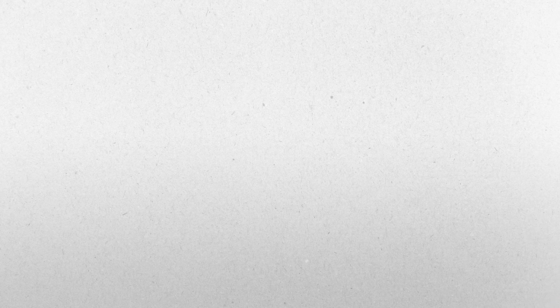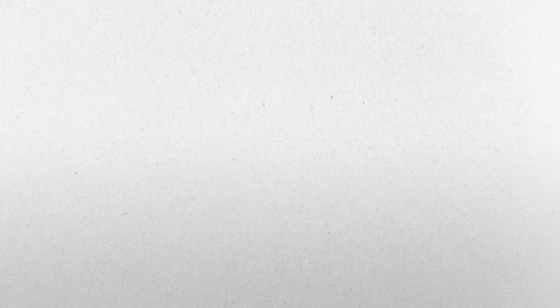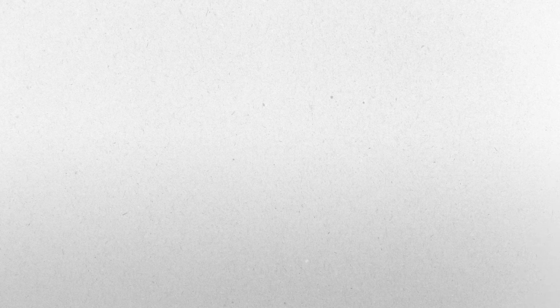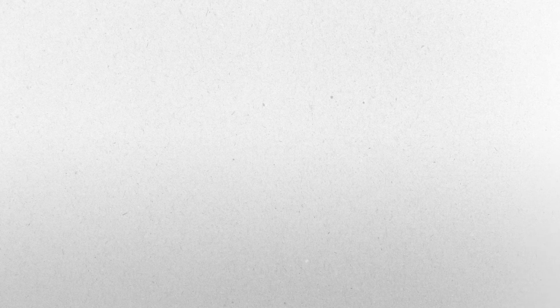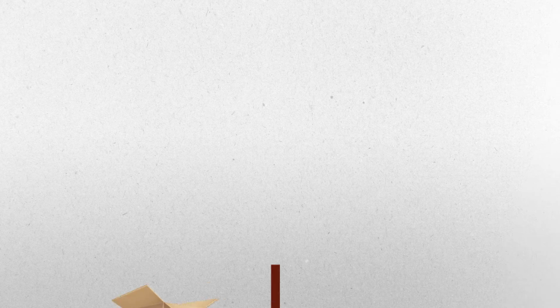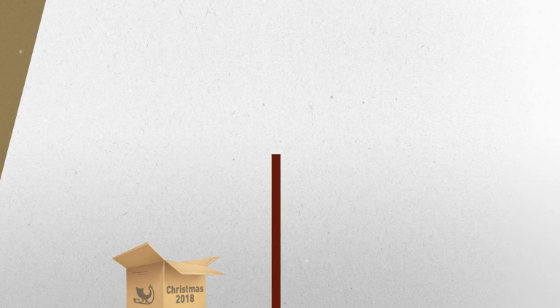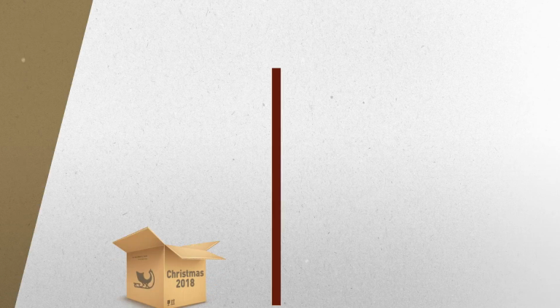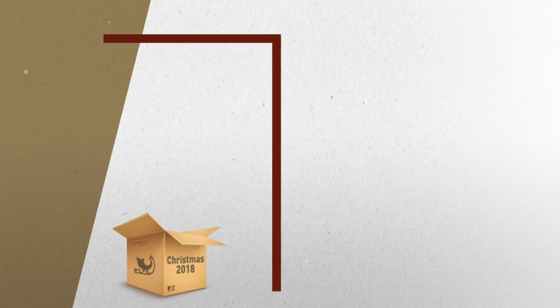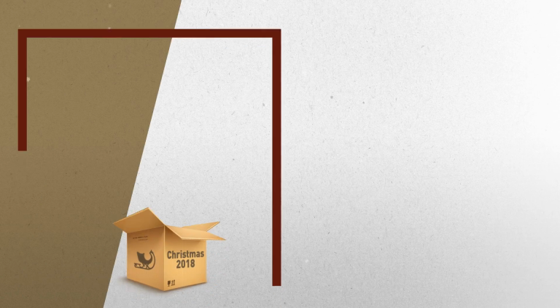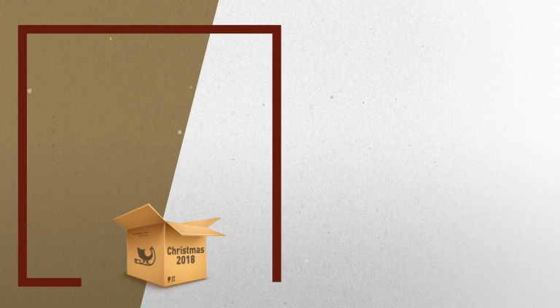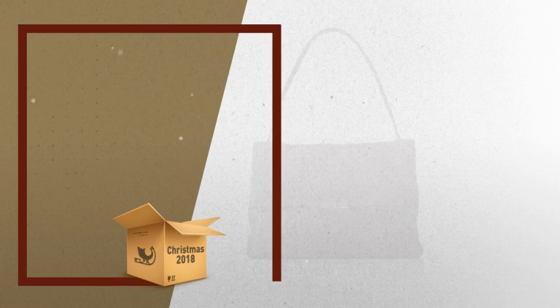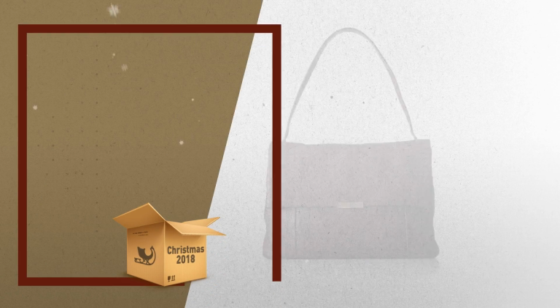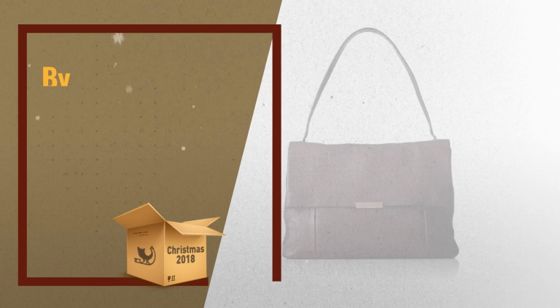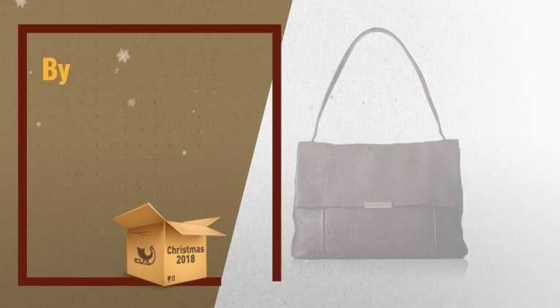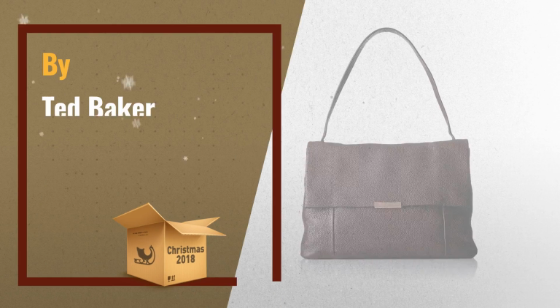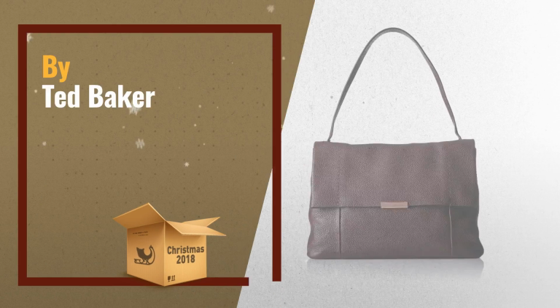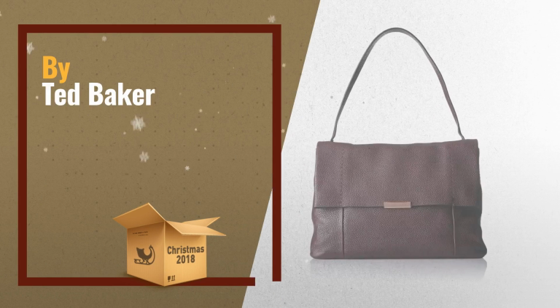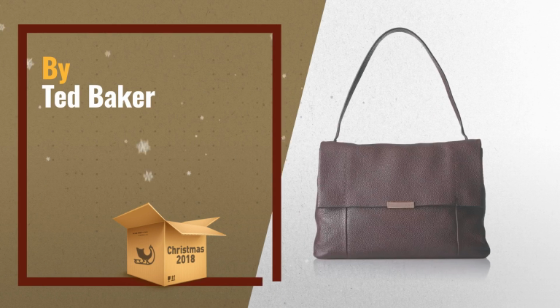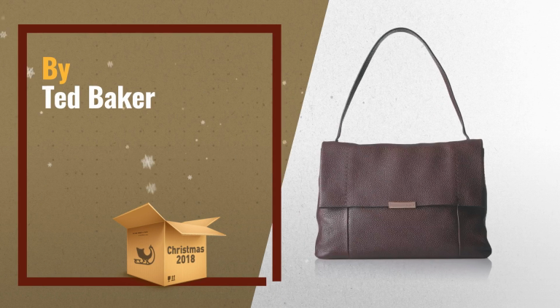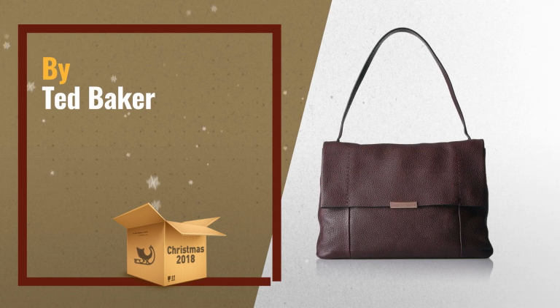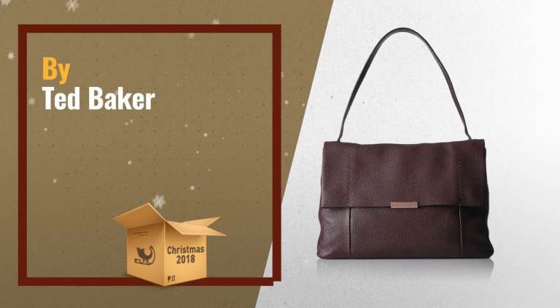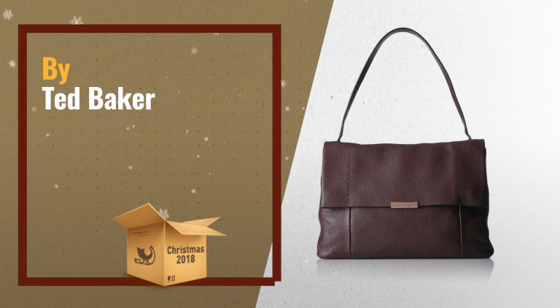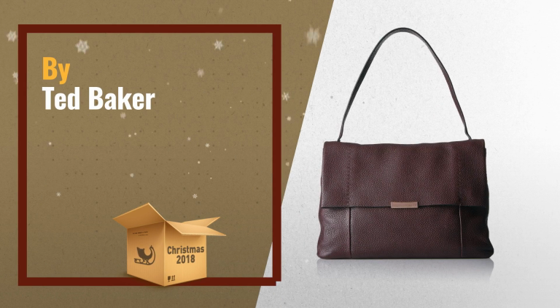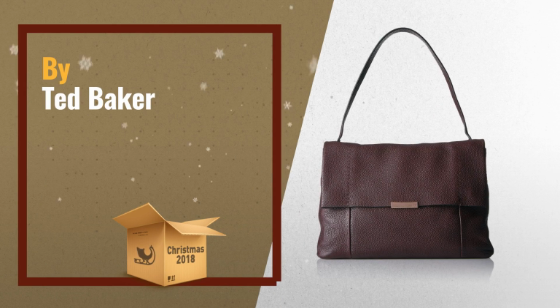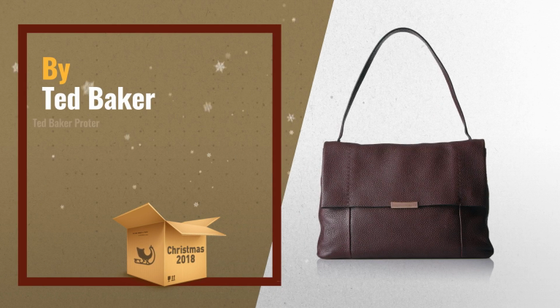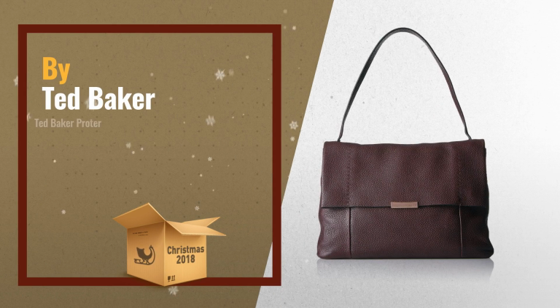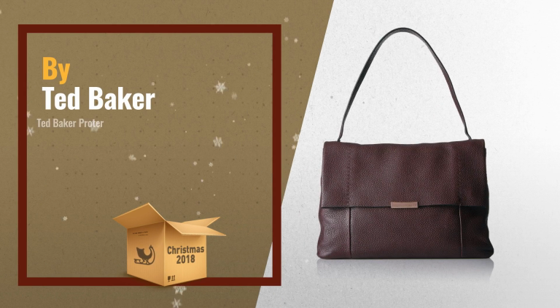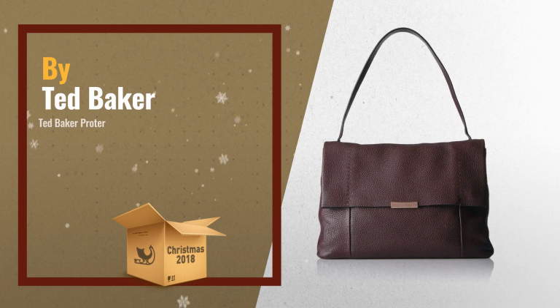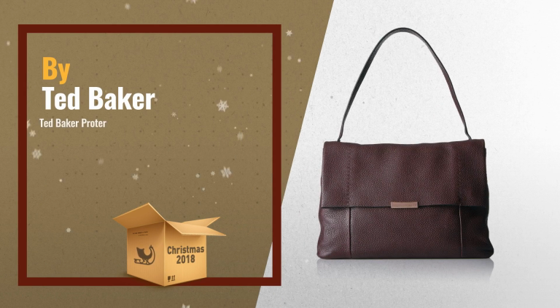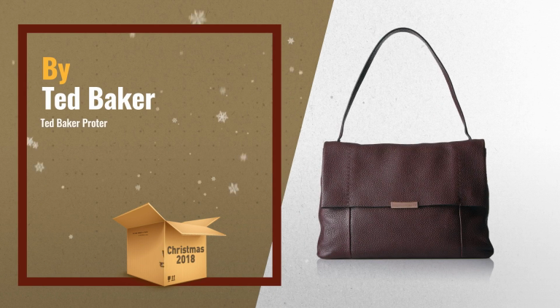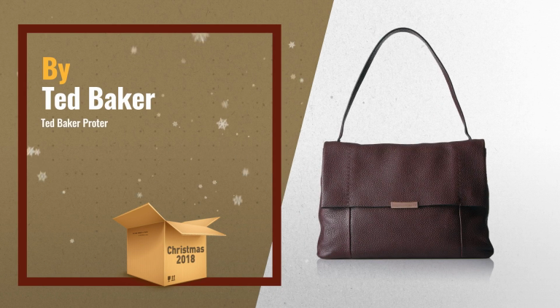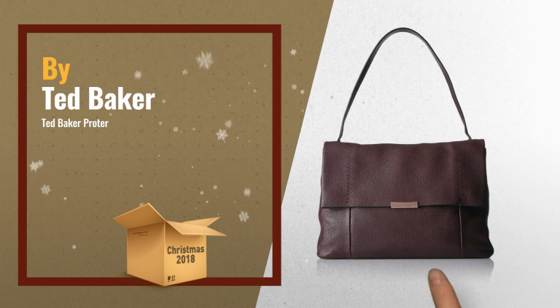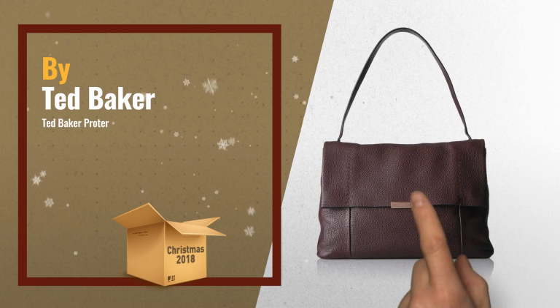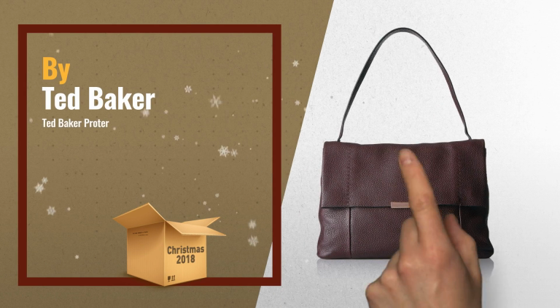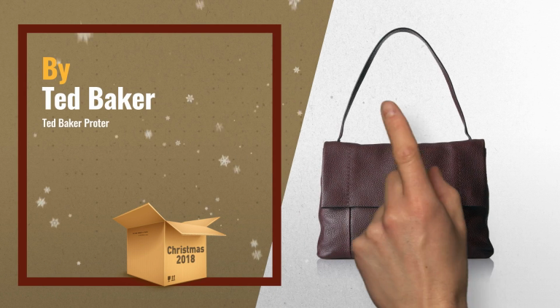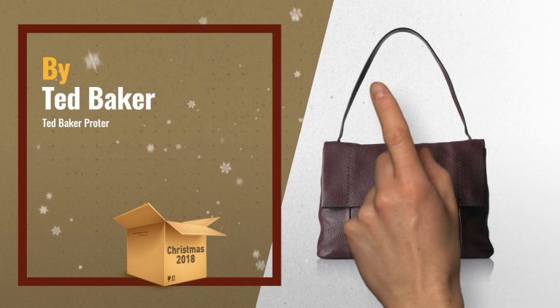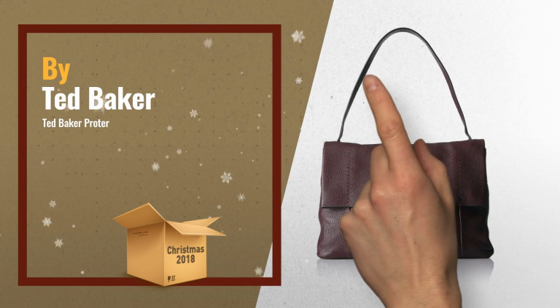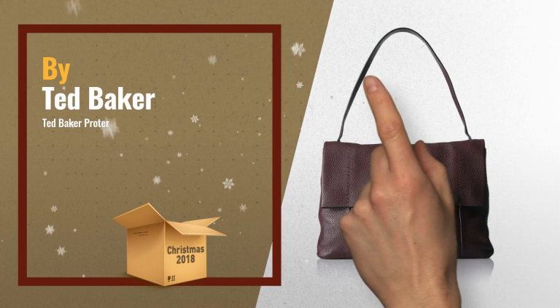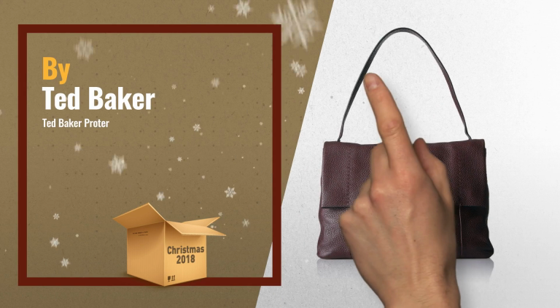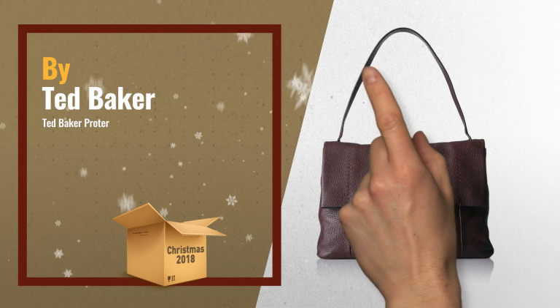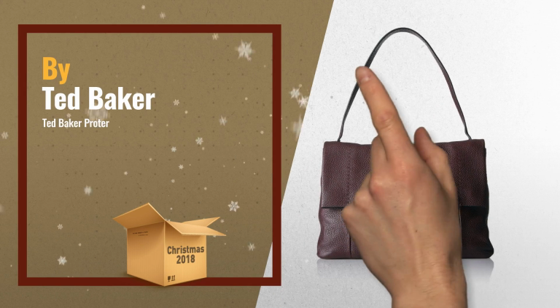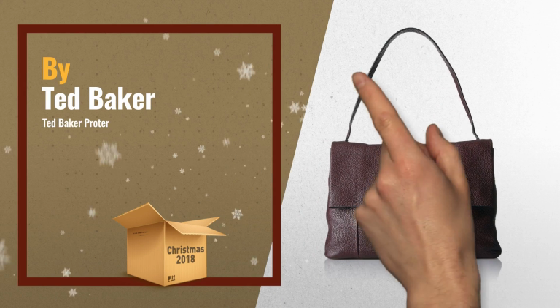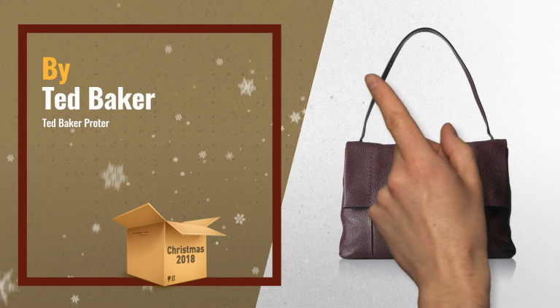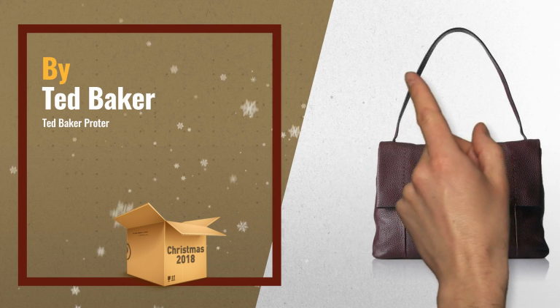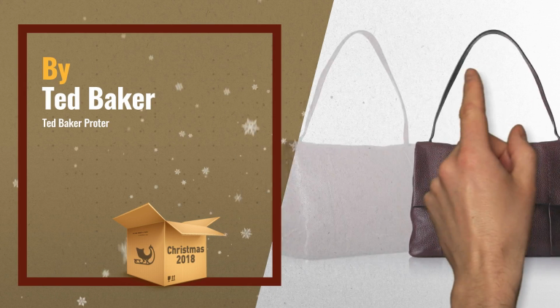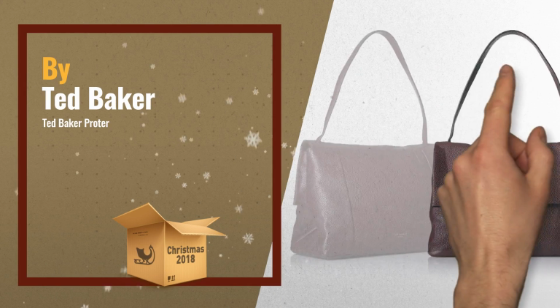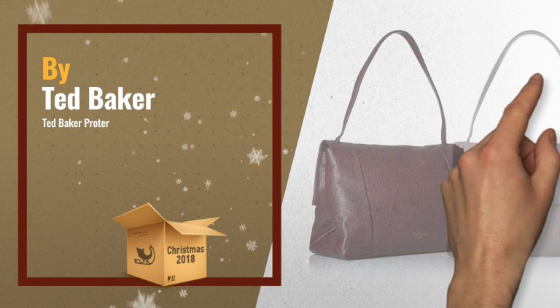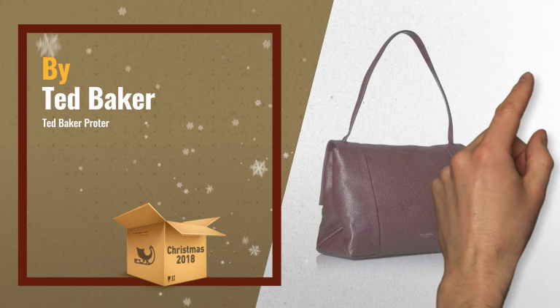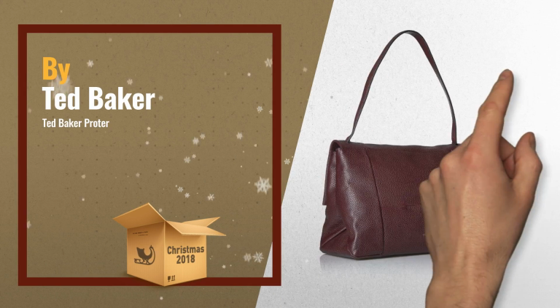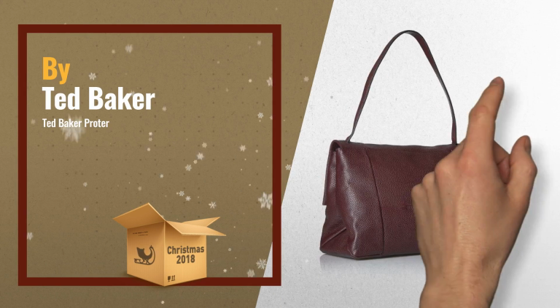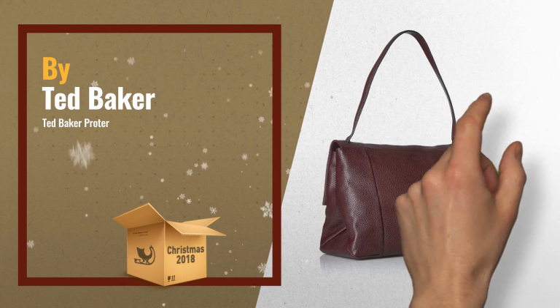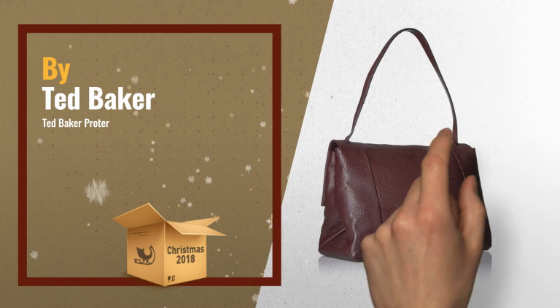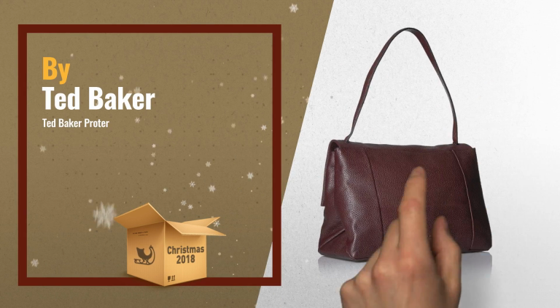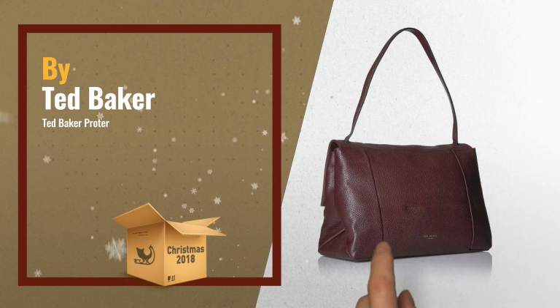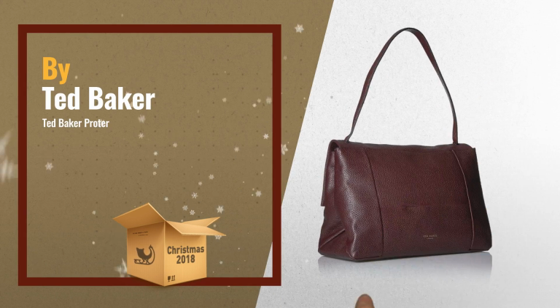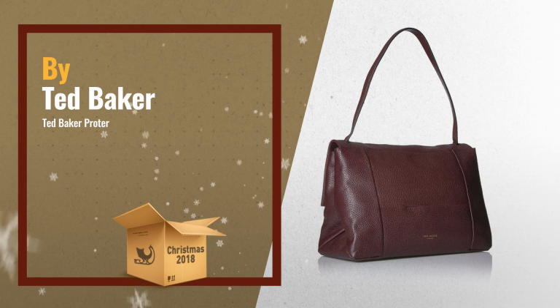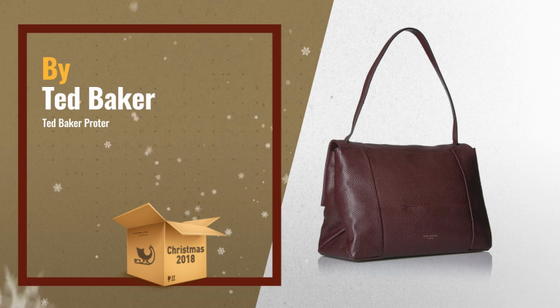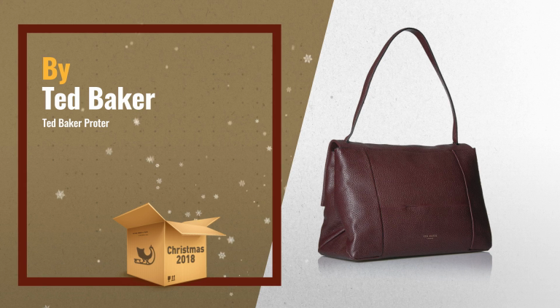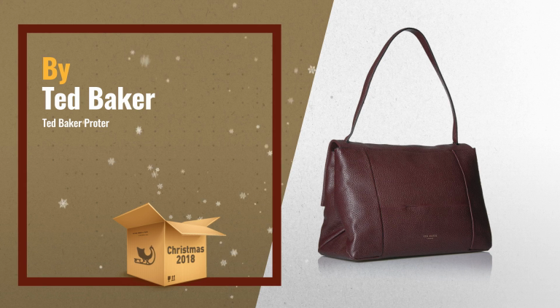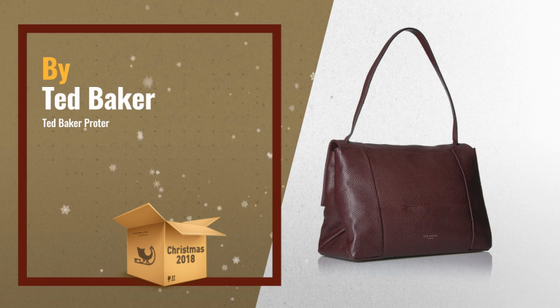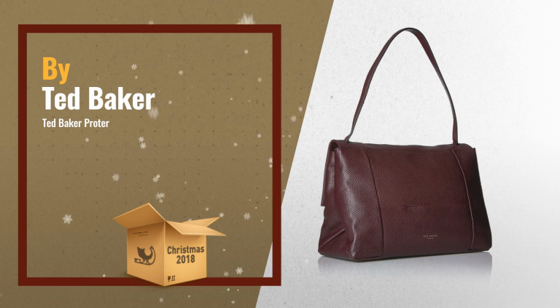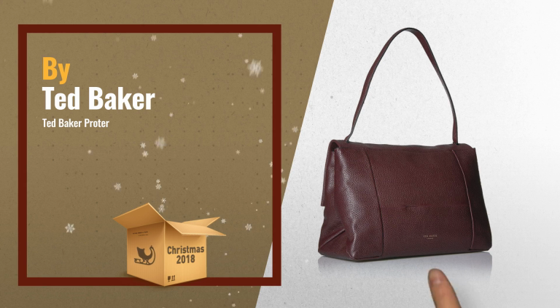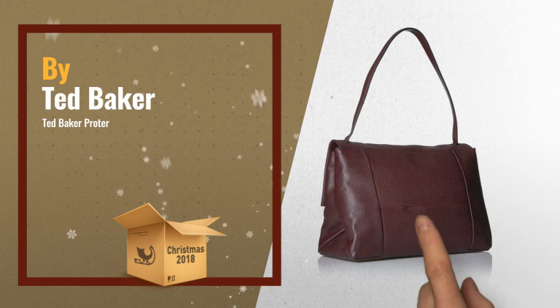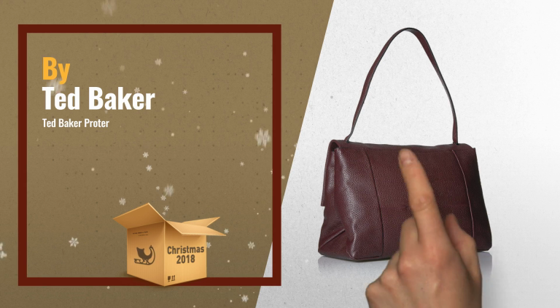Number 2: Ted Baker Potter, Unlined Soft Leather Shoulder Bag — another great product by Ted Baker.